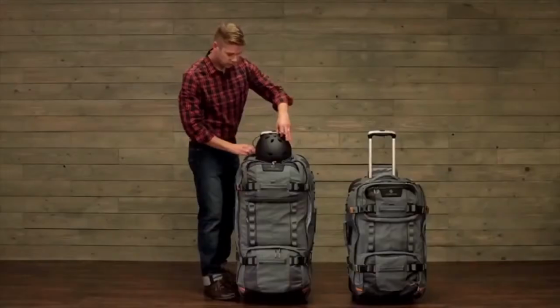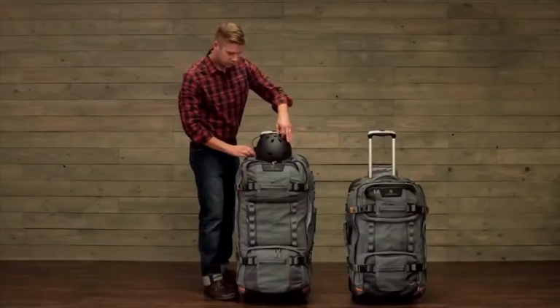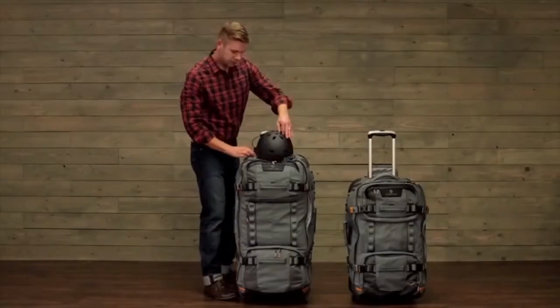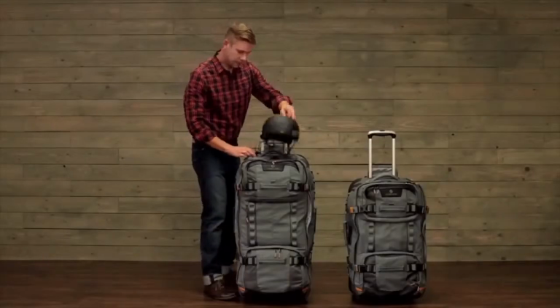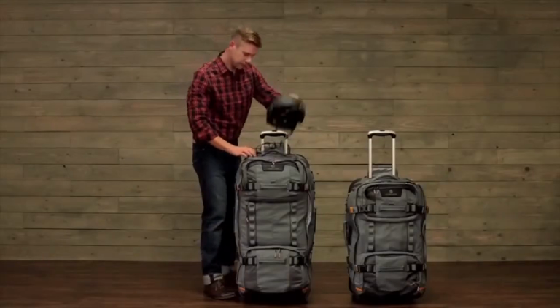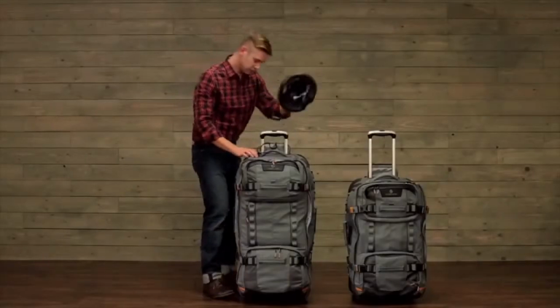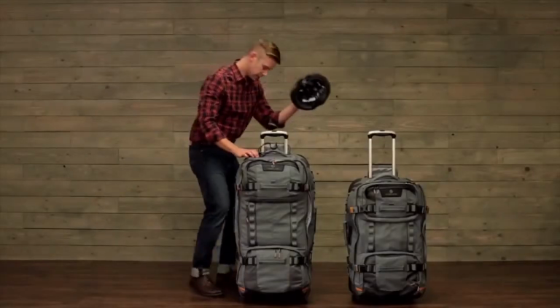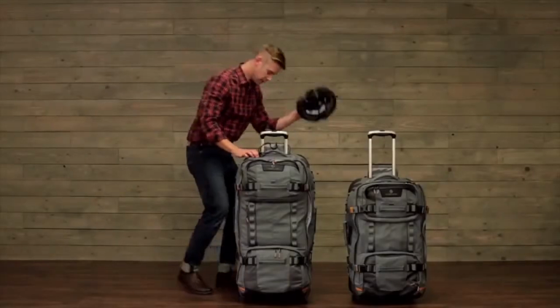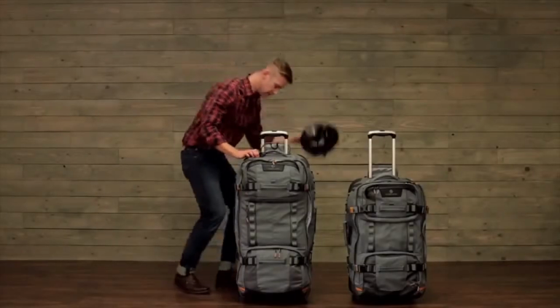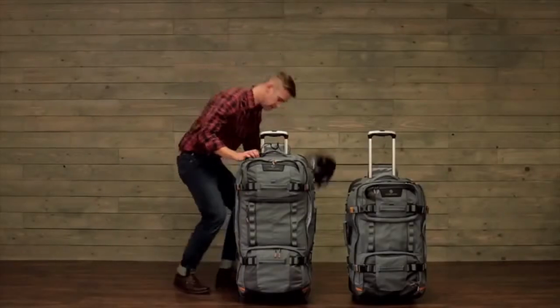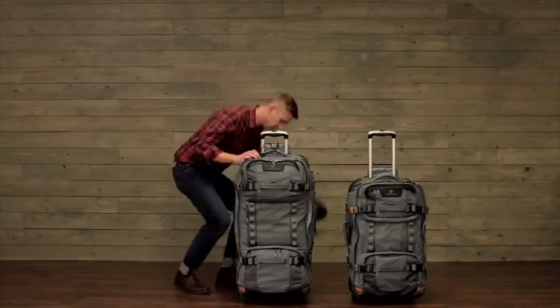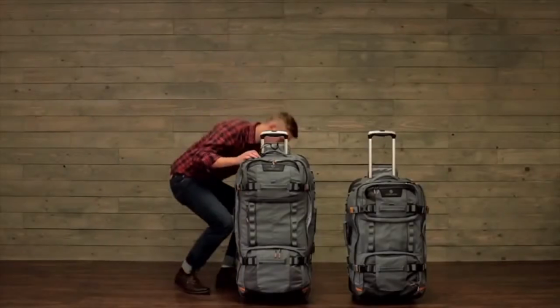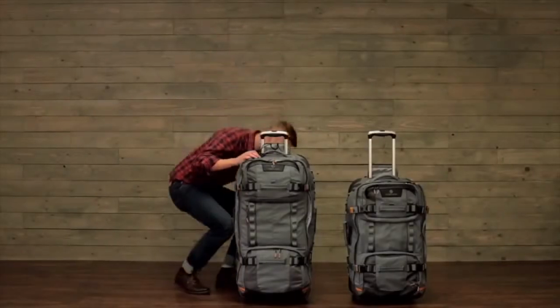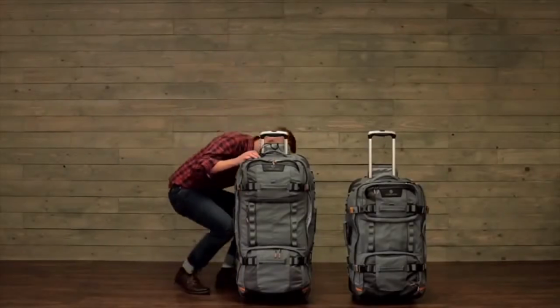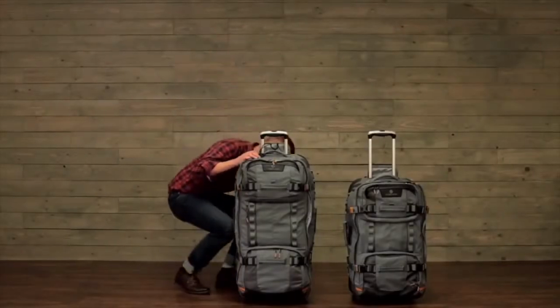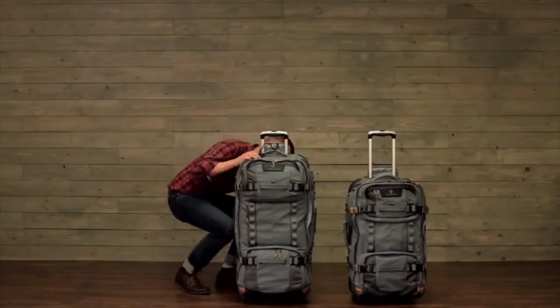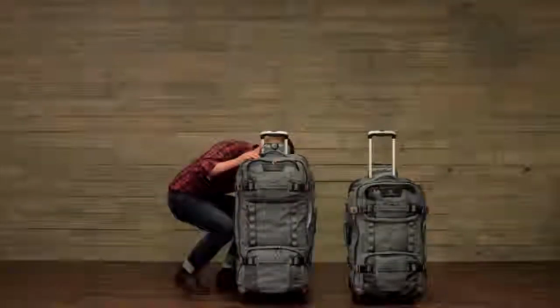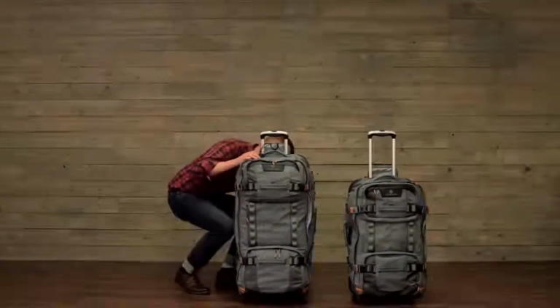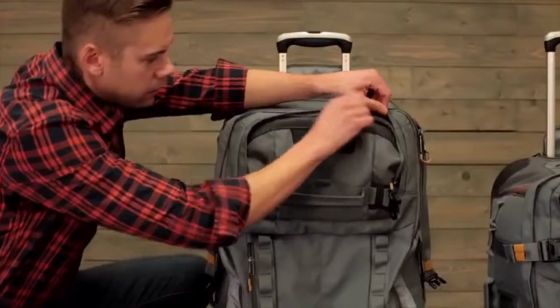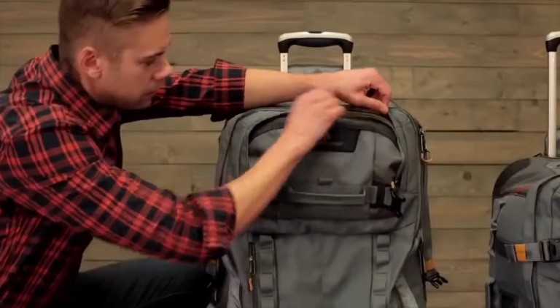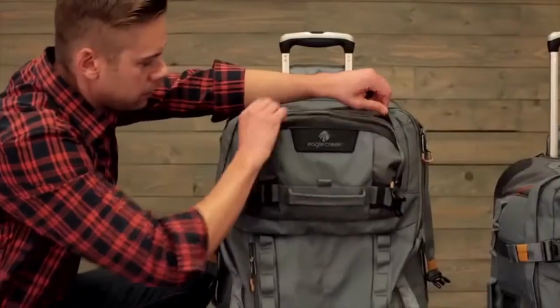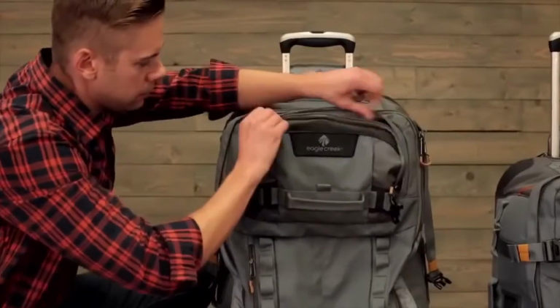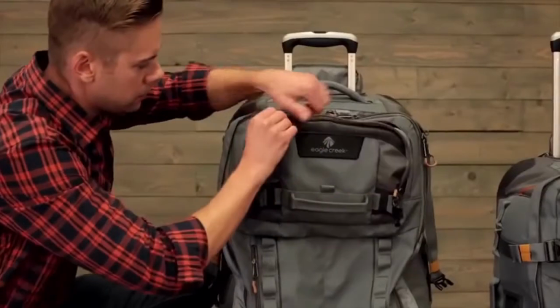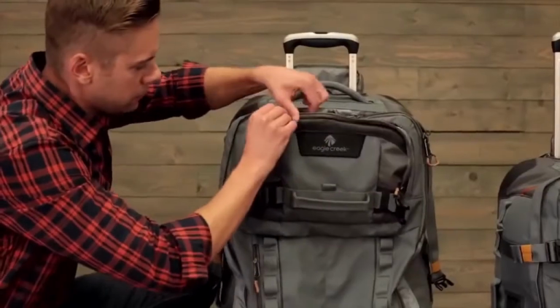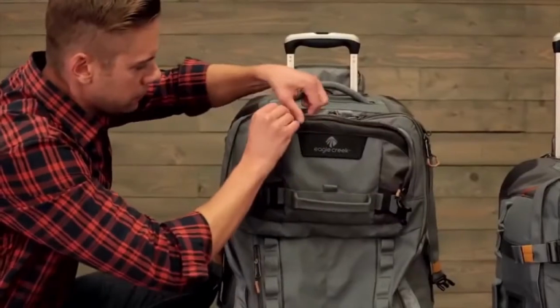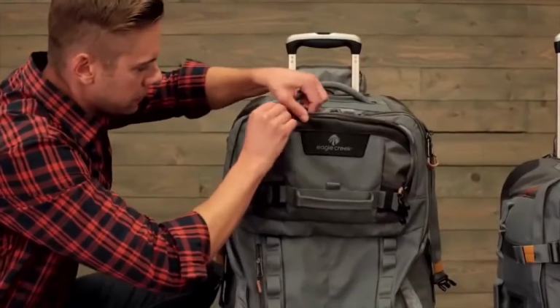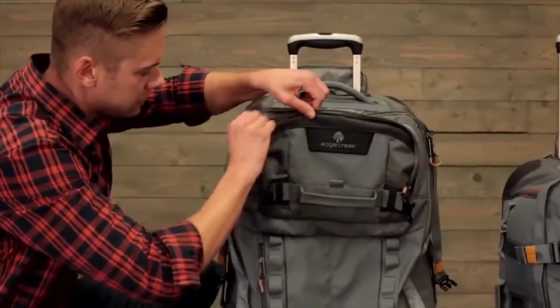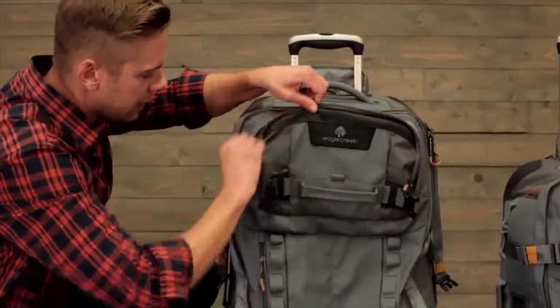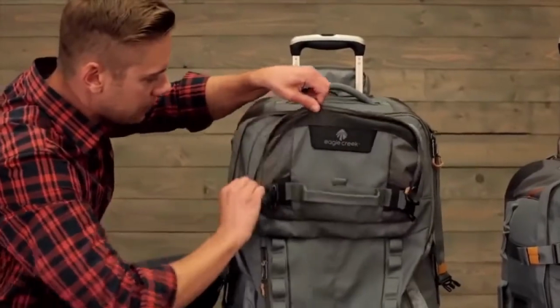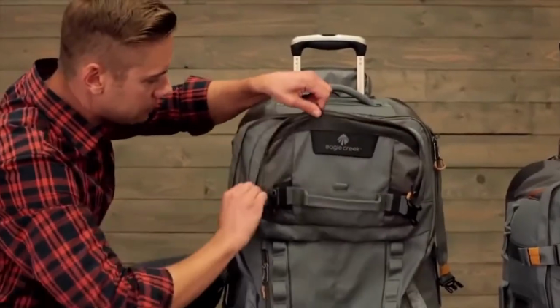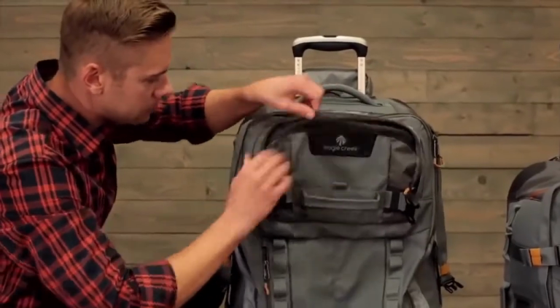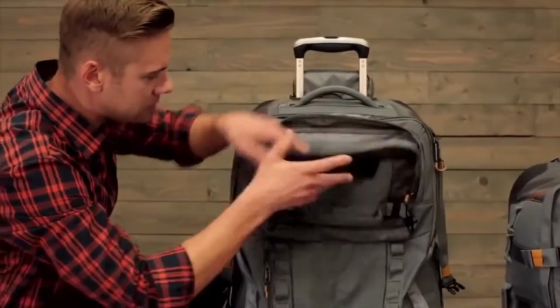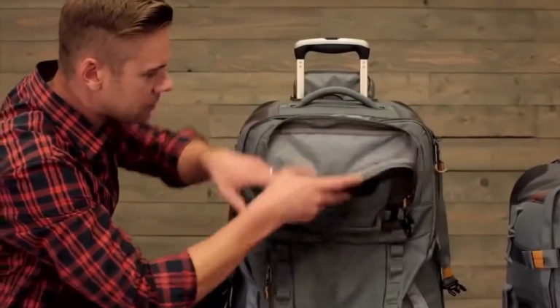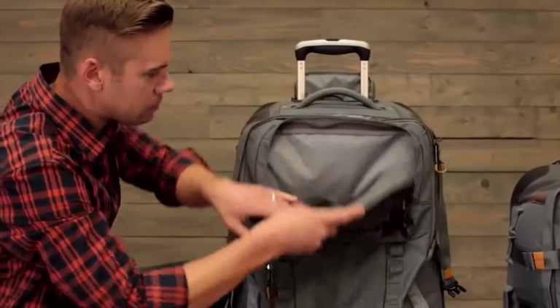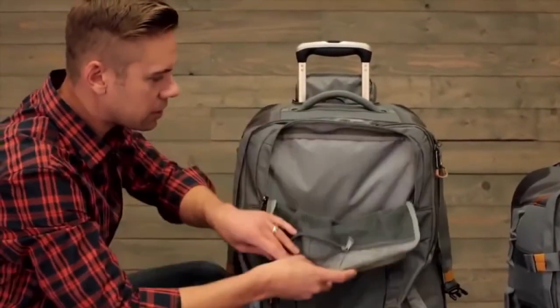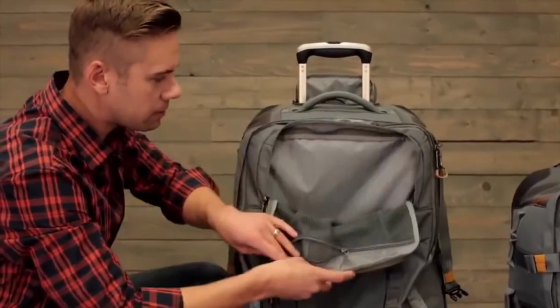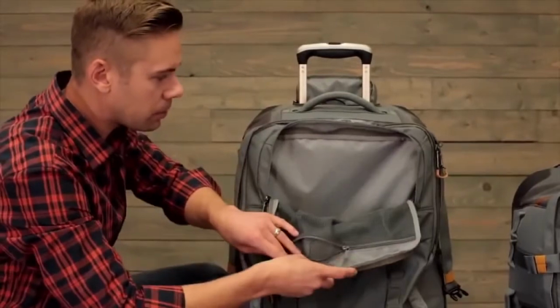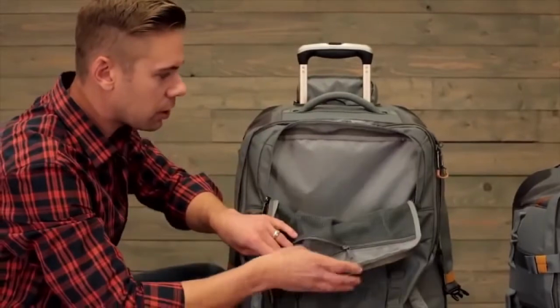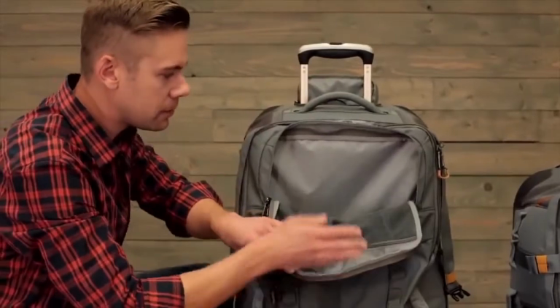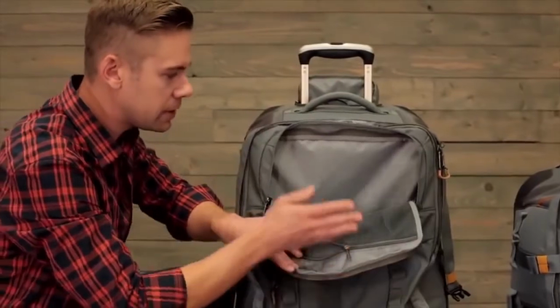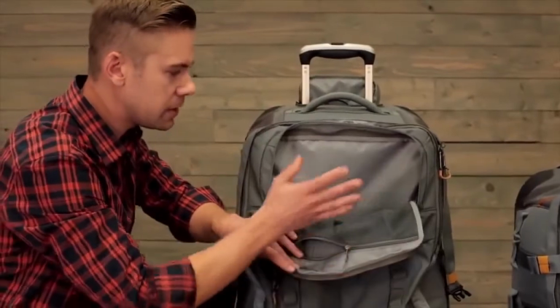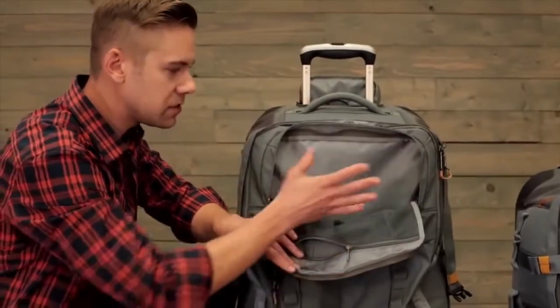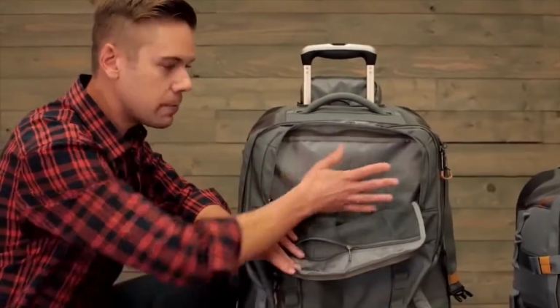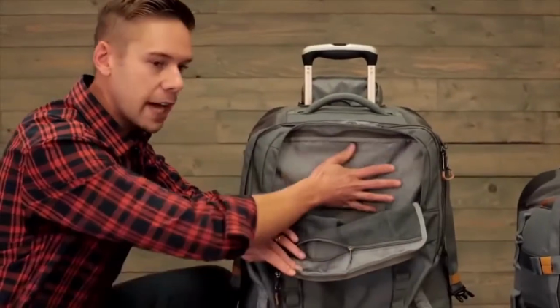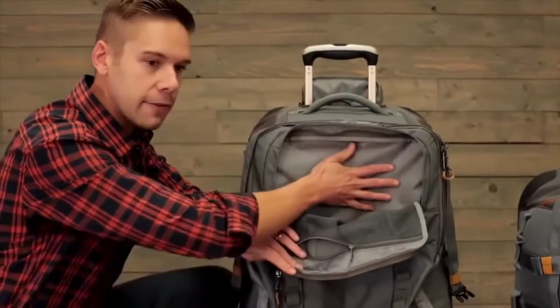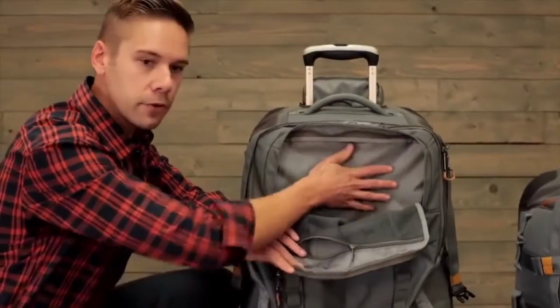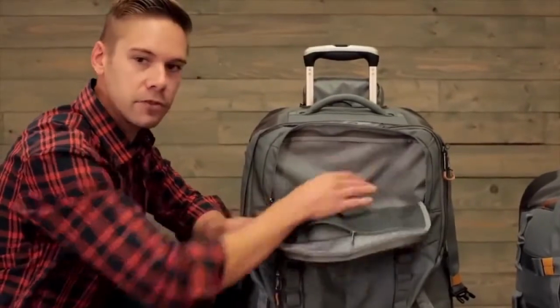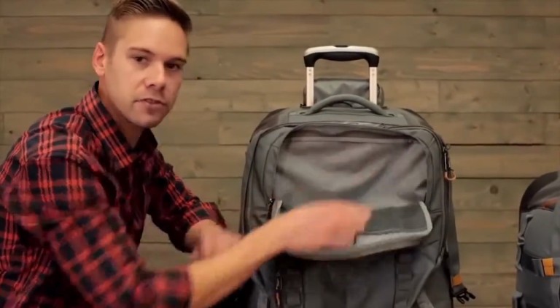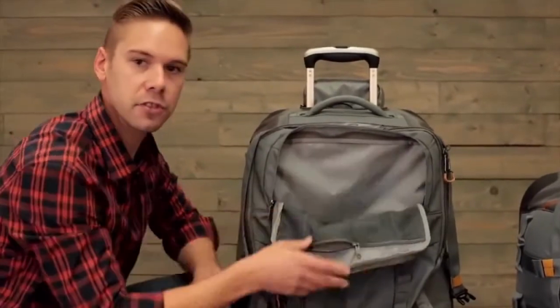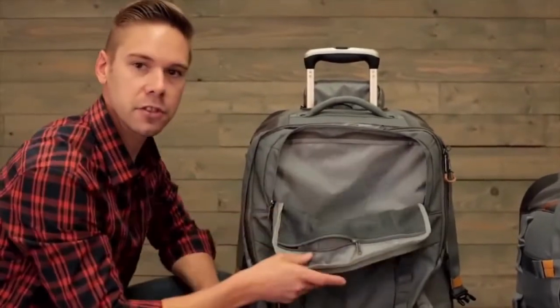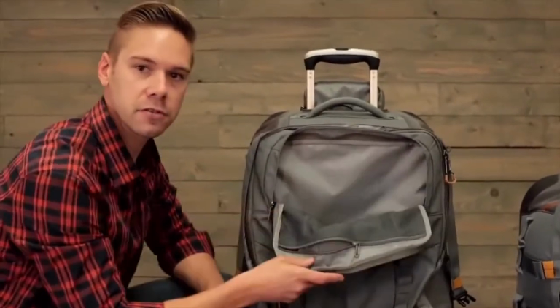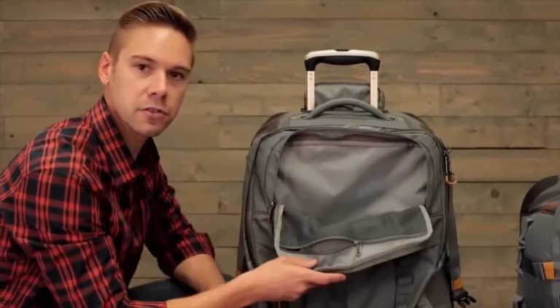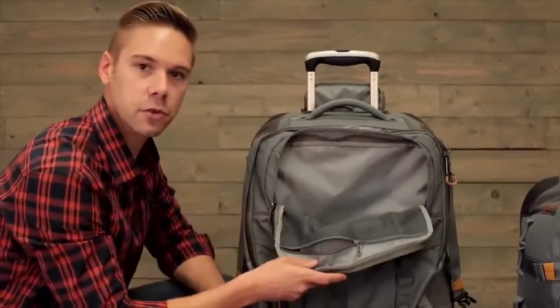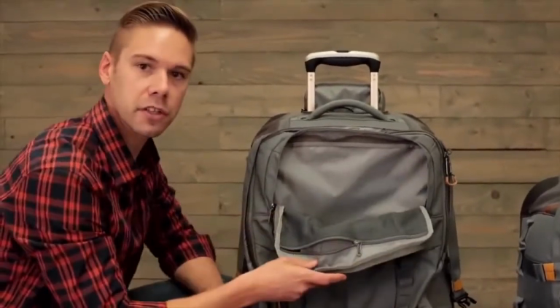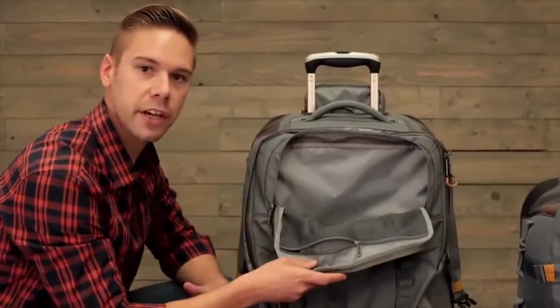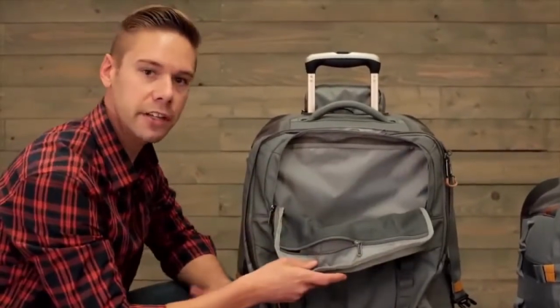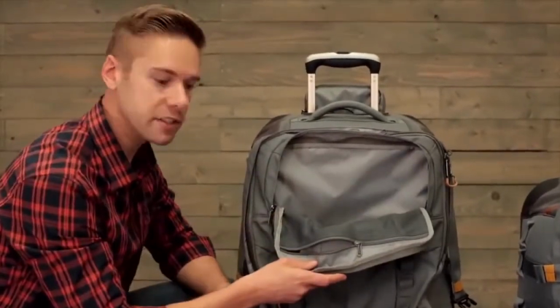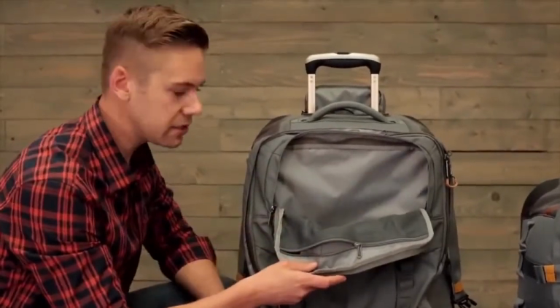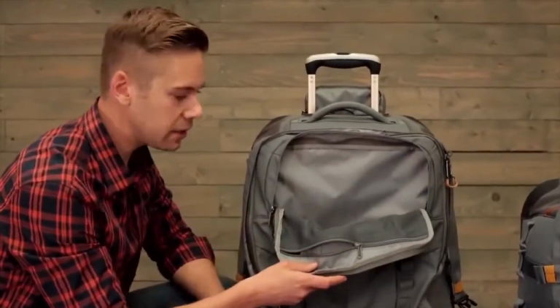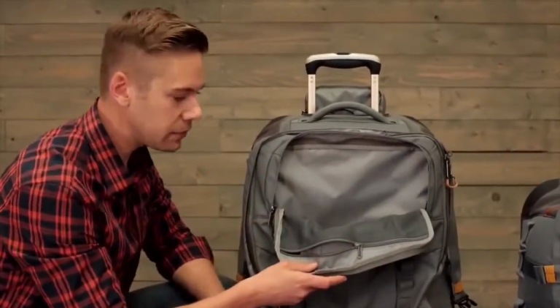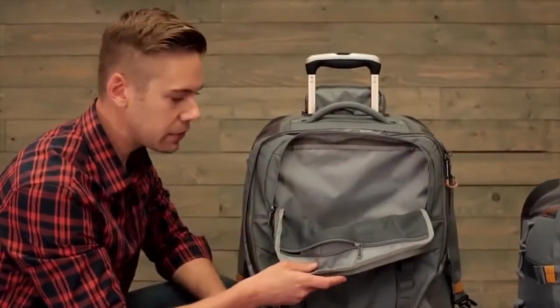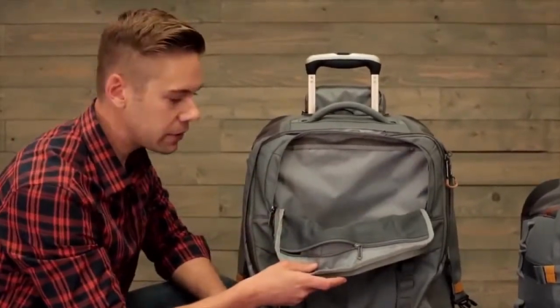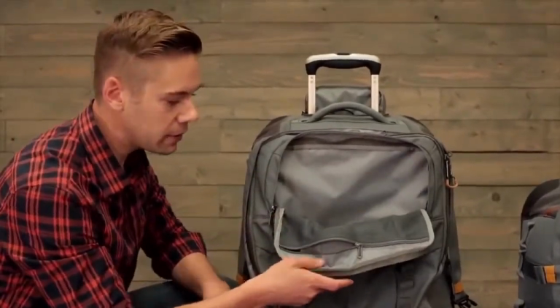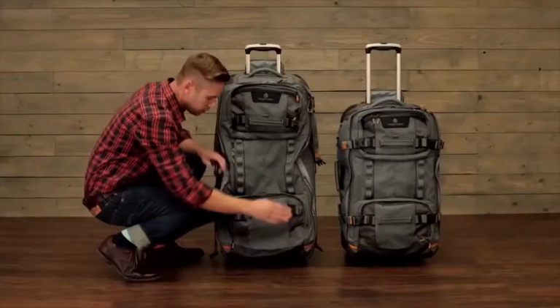Let's take a look inside the bag. The top zipper compartment is baffled so you can store a ton of stuff in there.